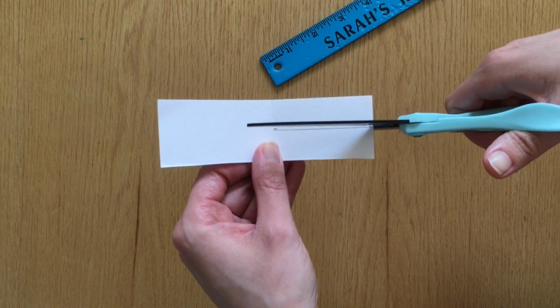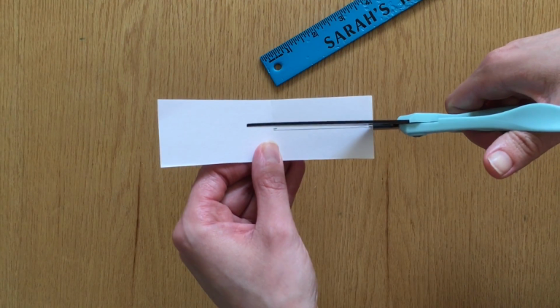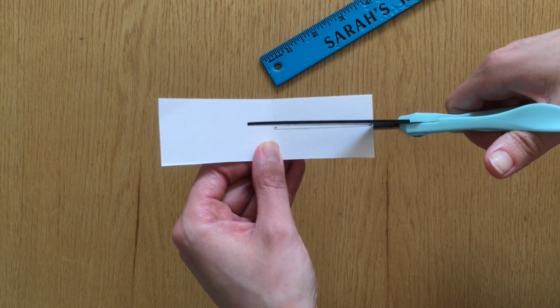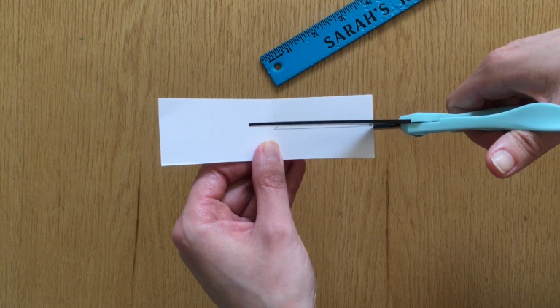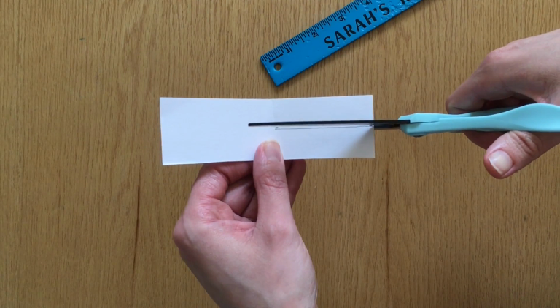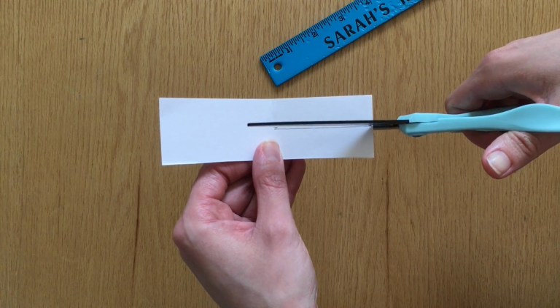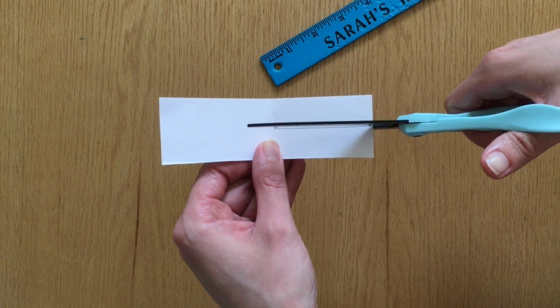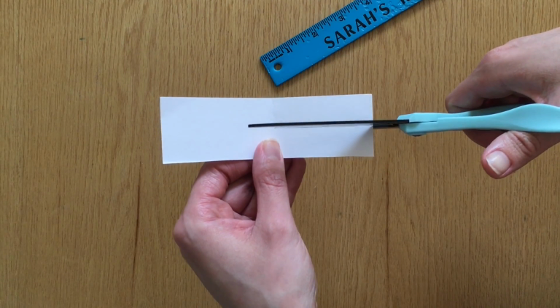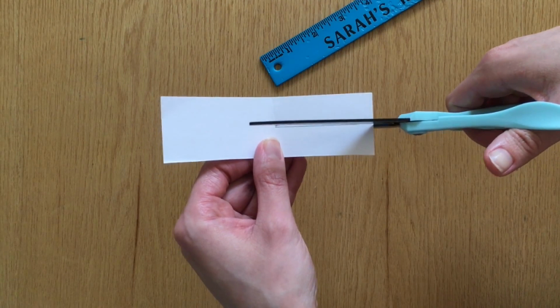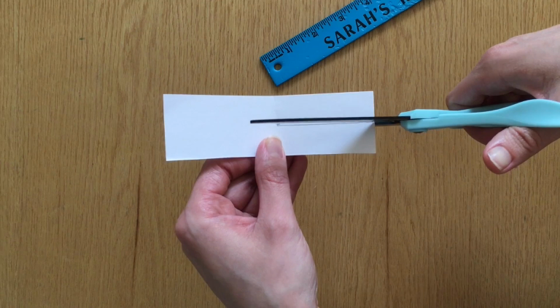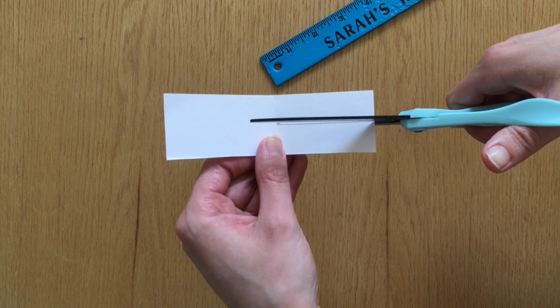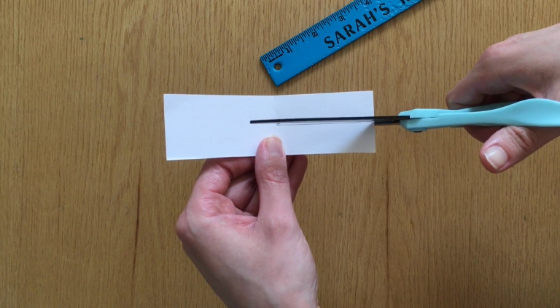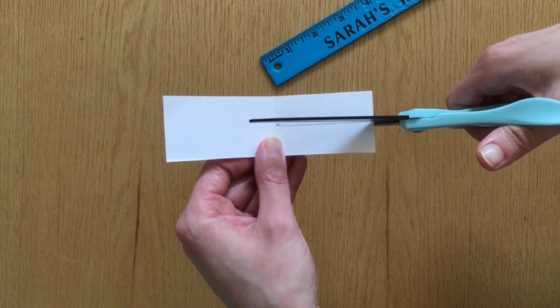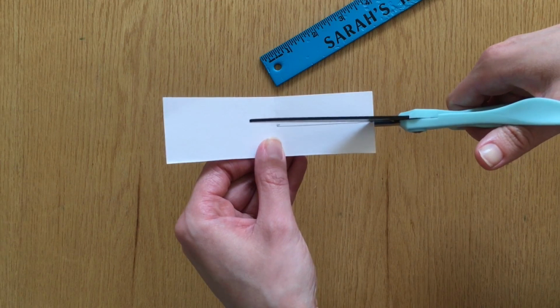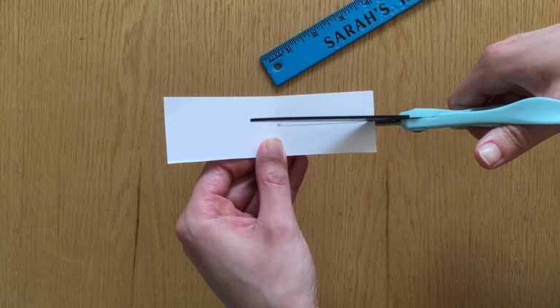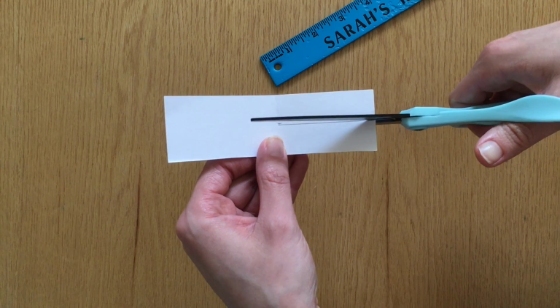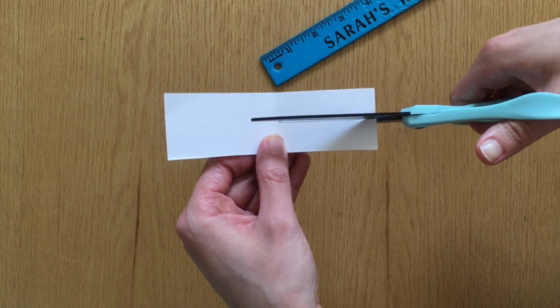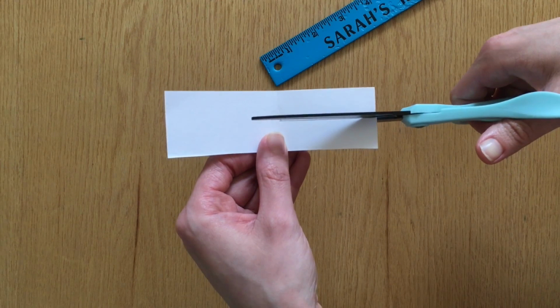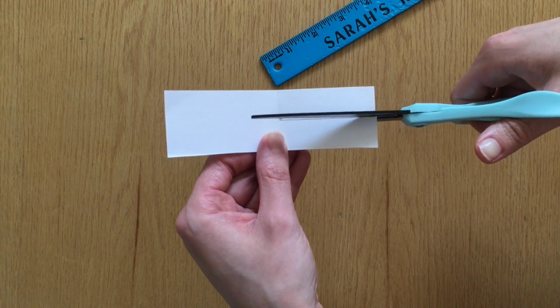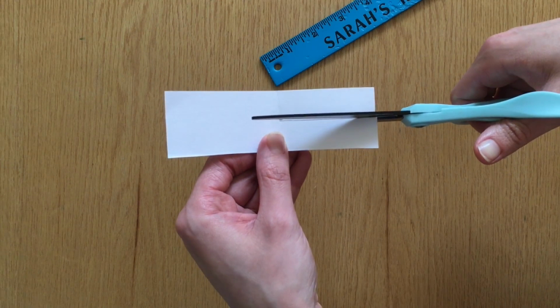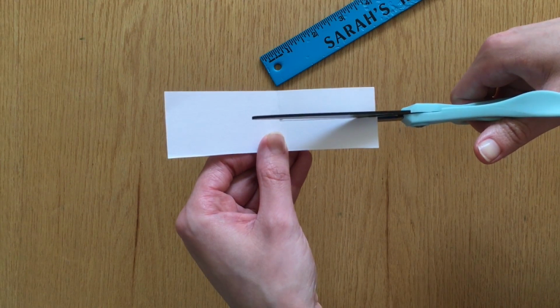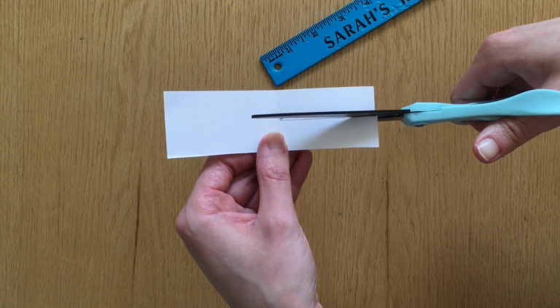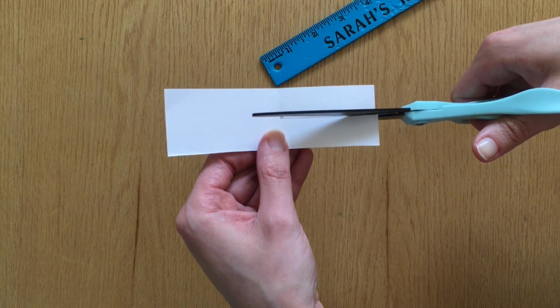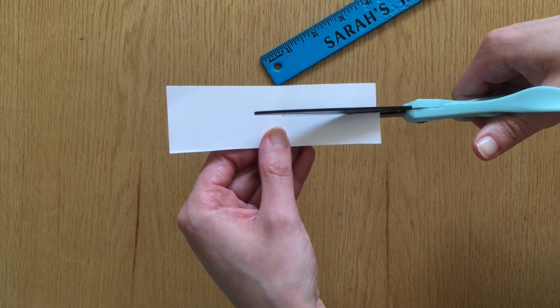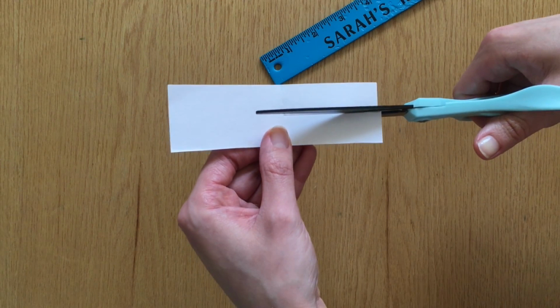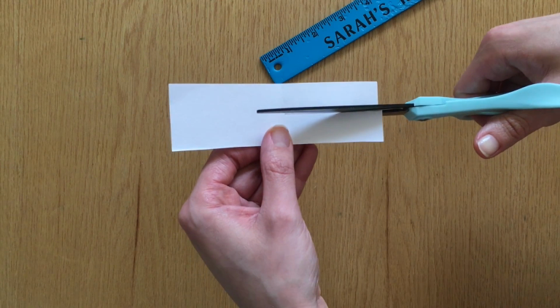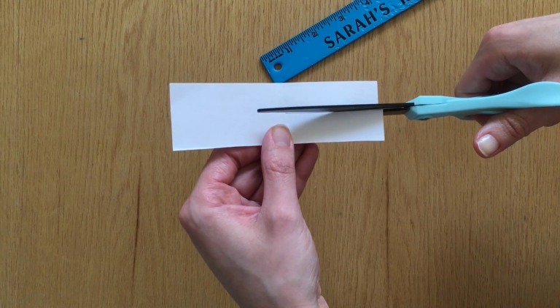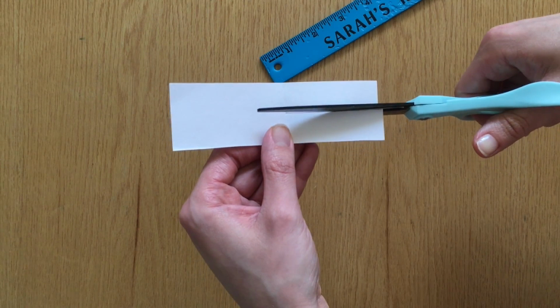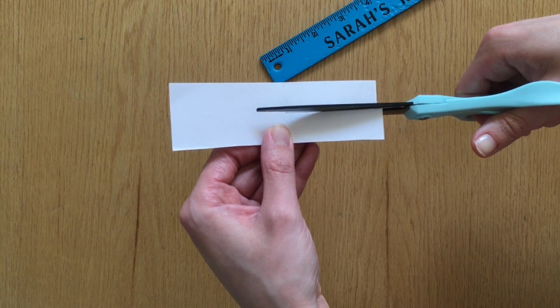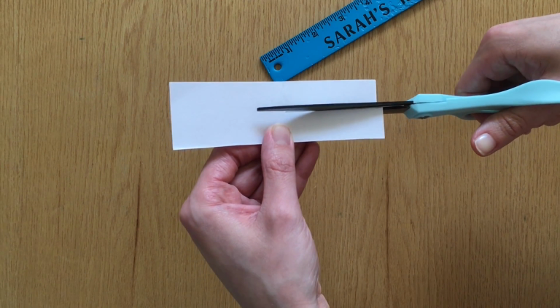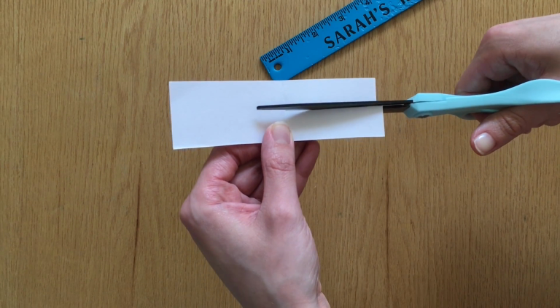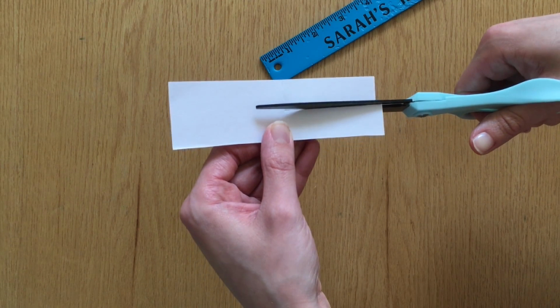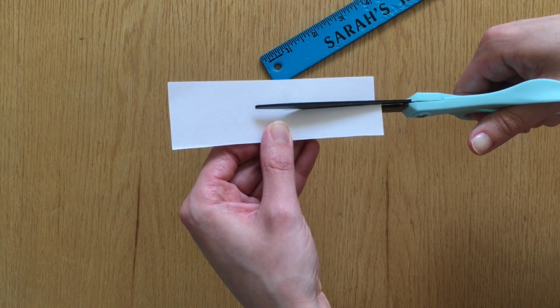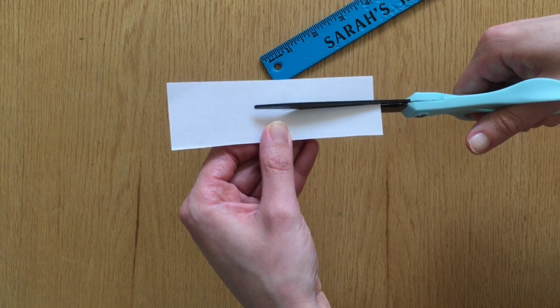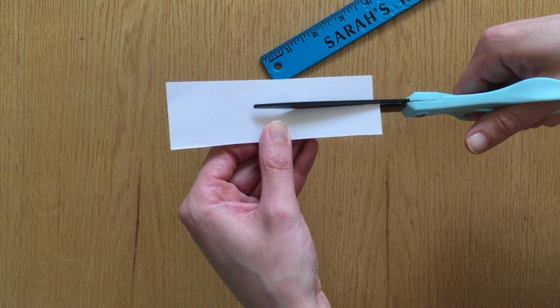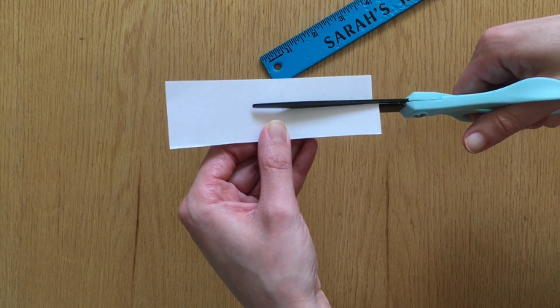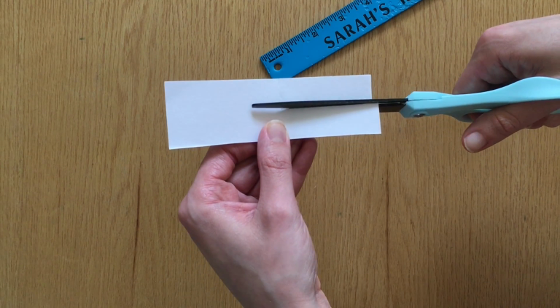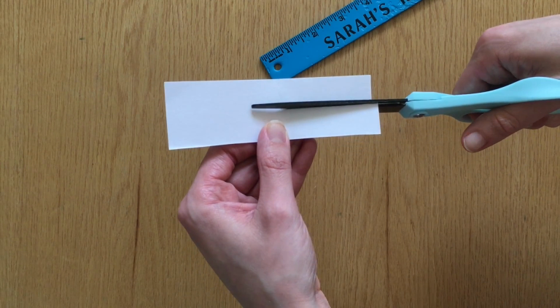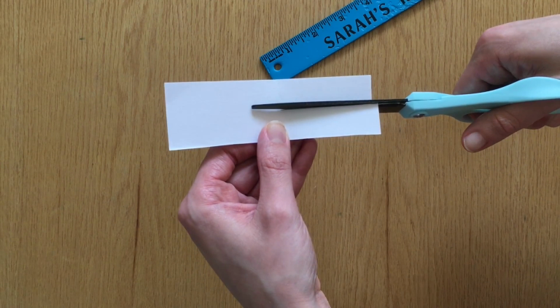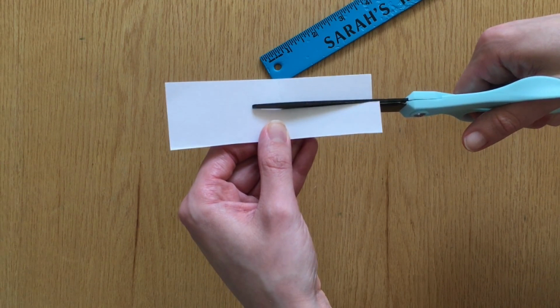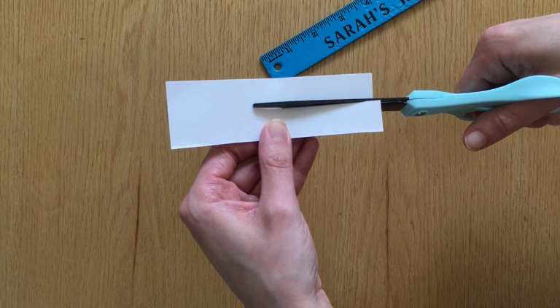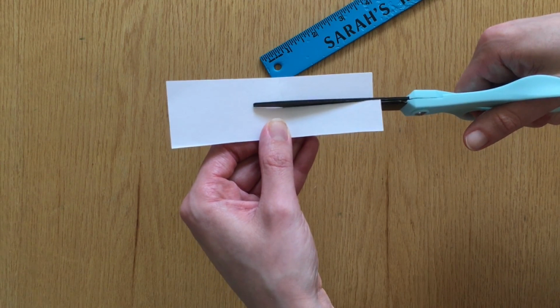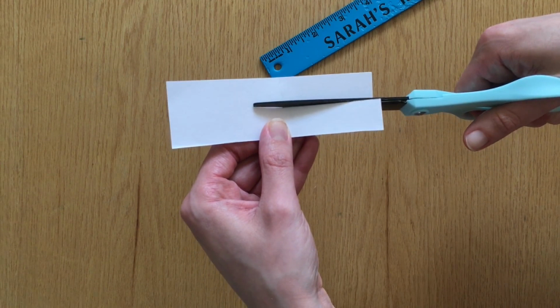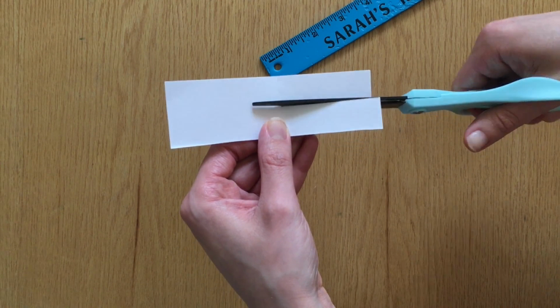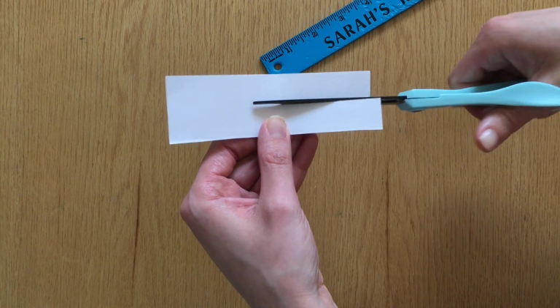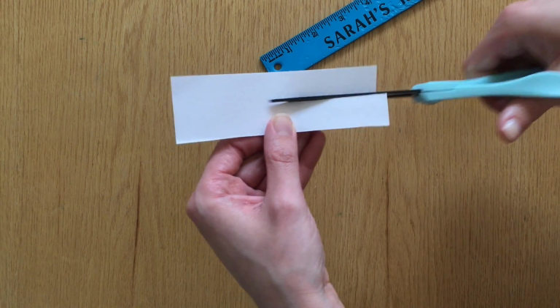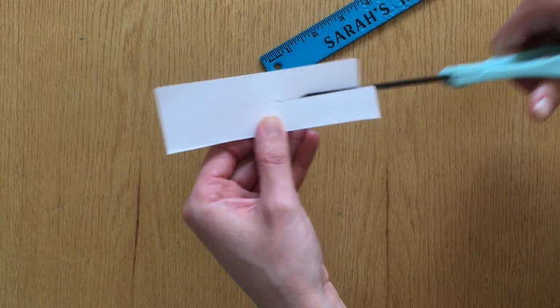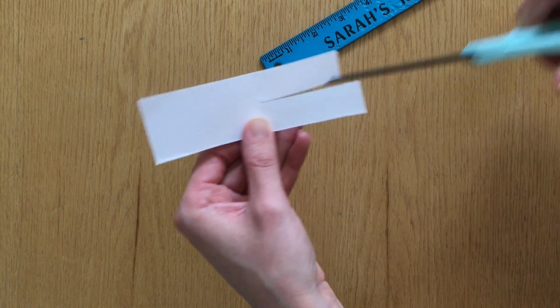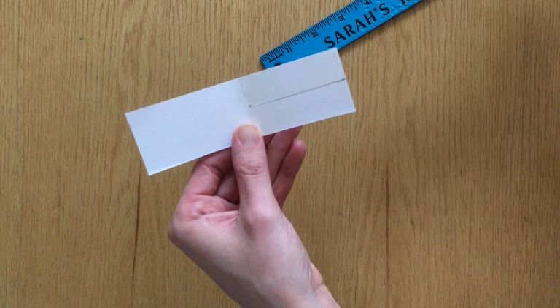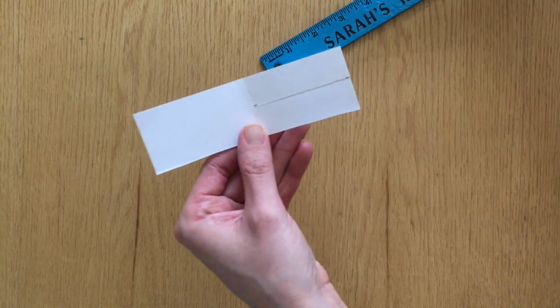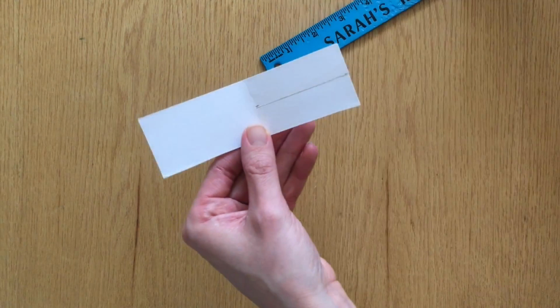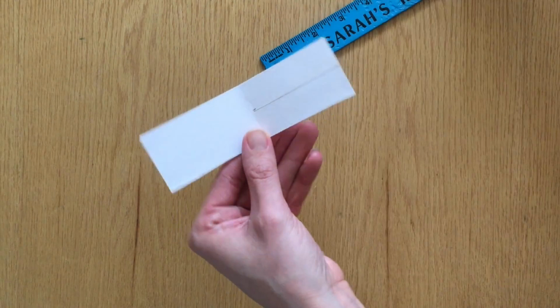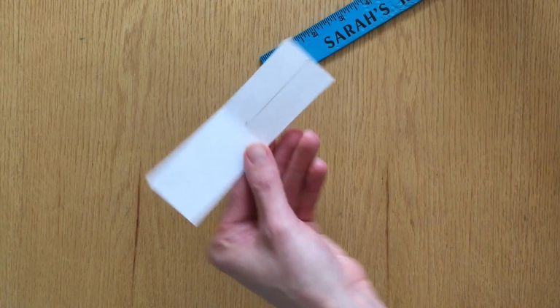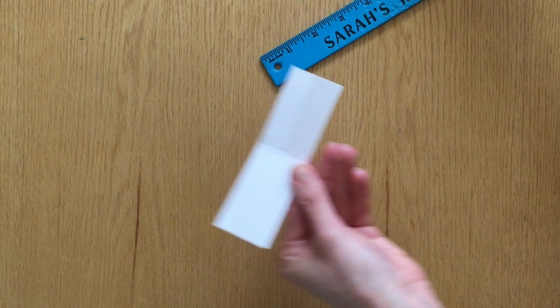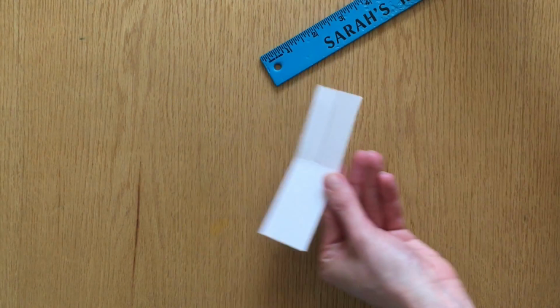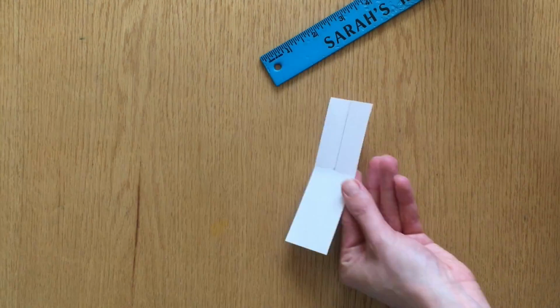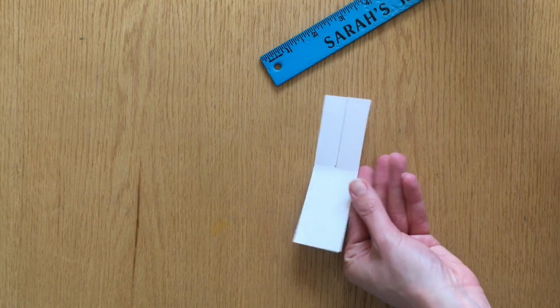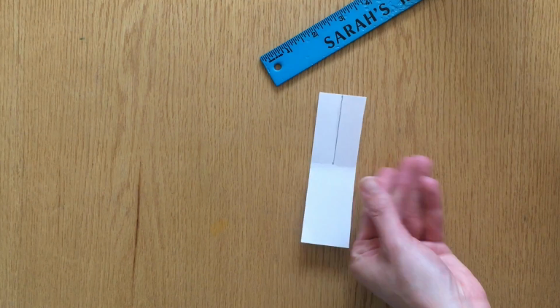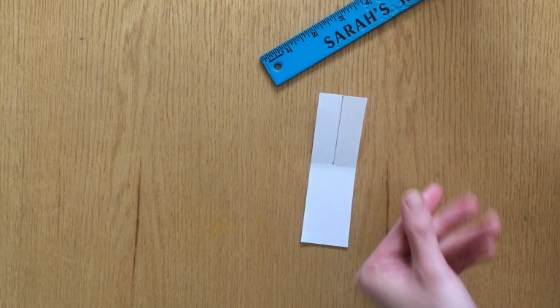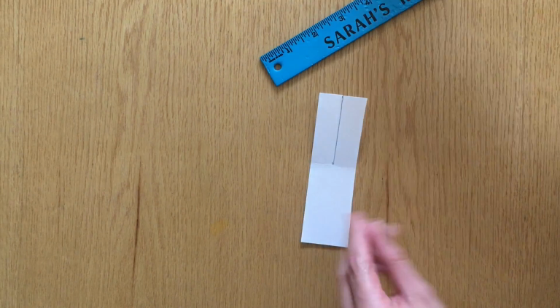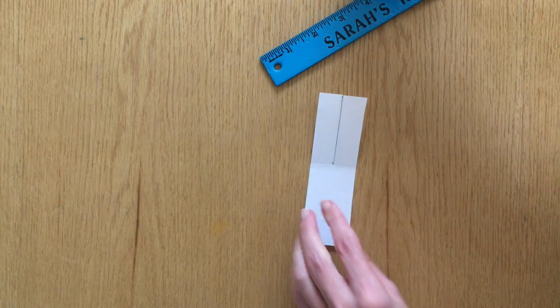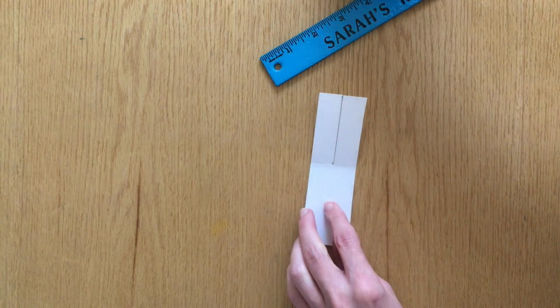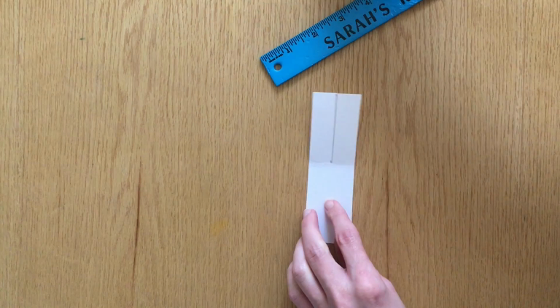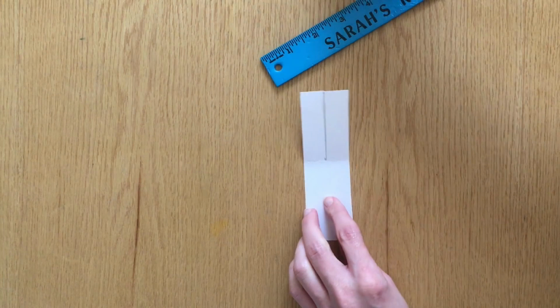Now go ahead and cut along the line you just drew, but make sure to stop at that fold line.